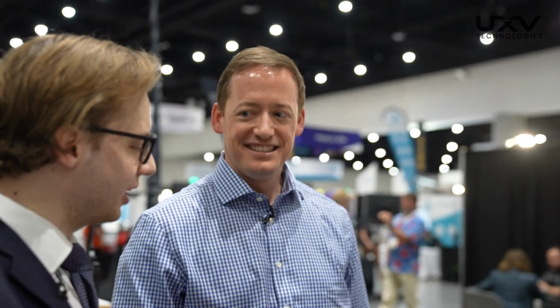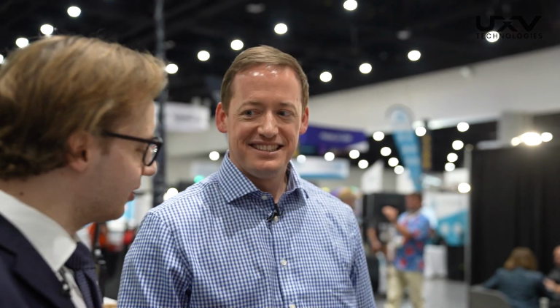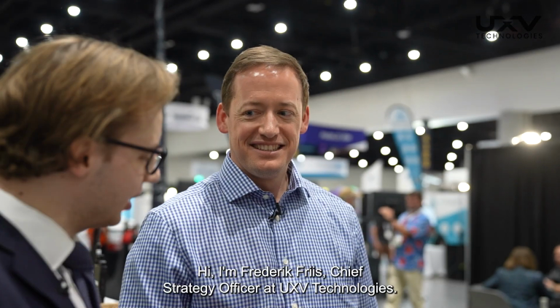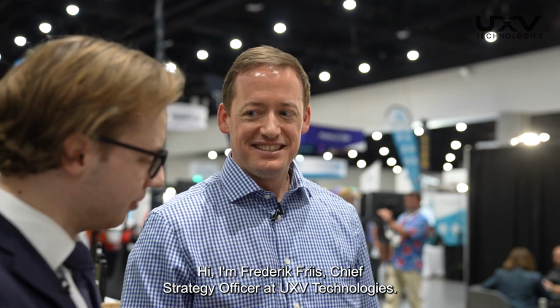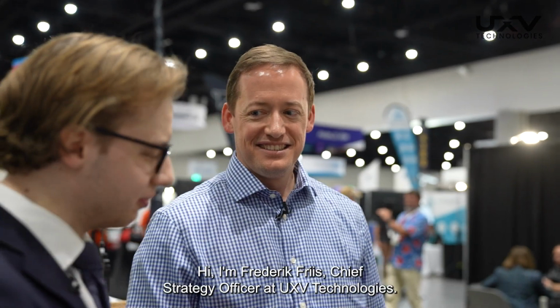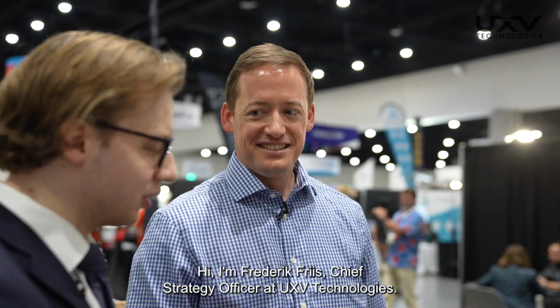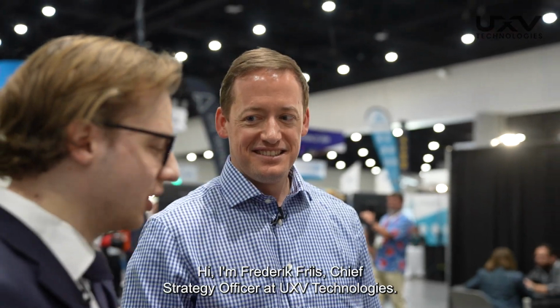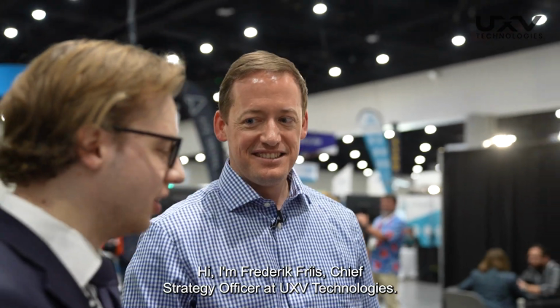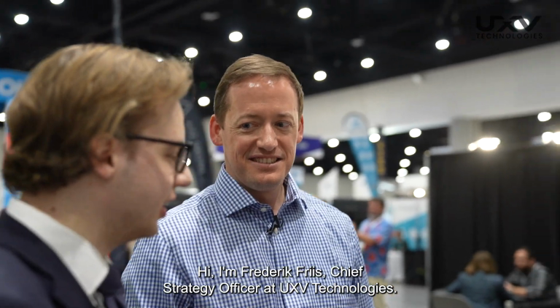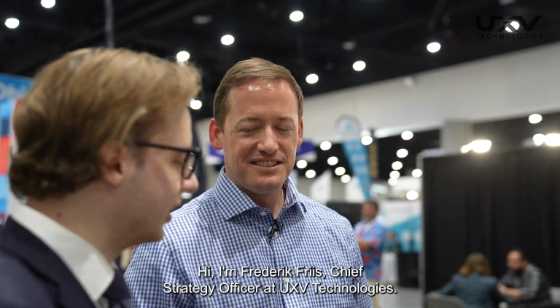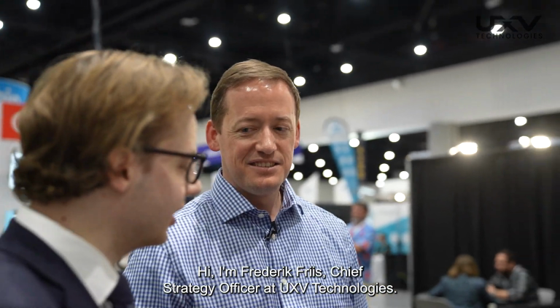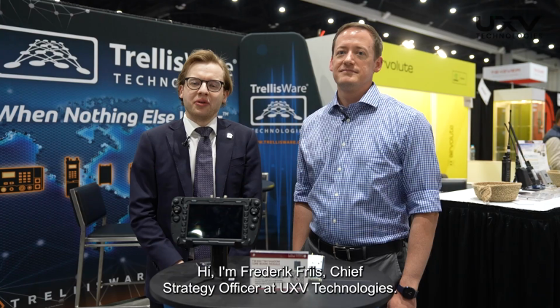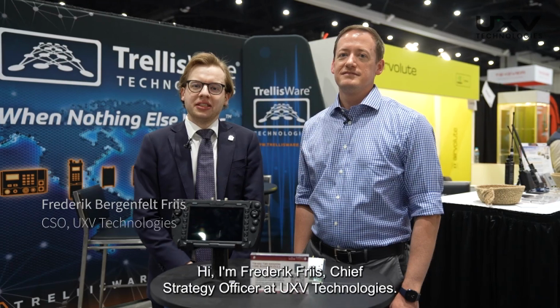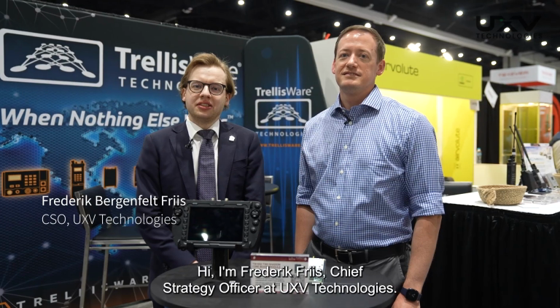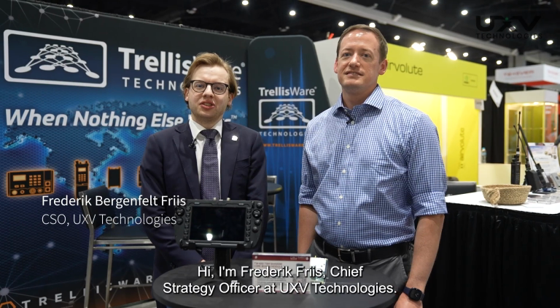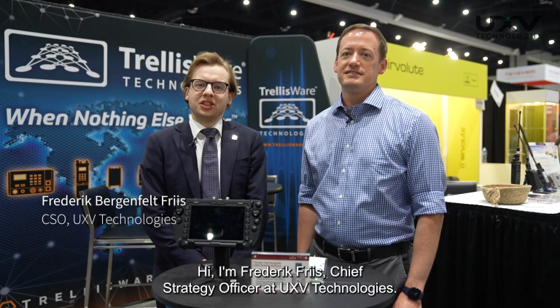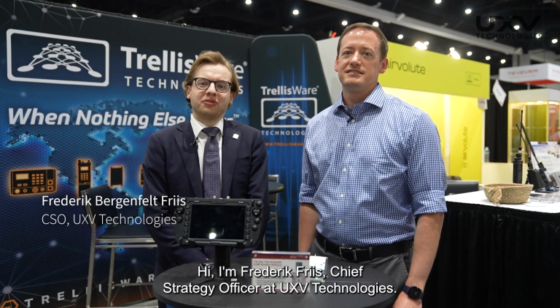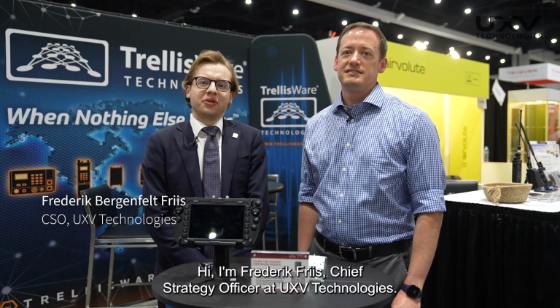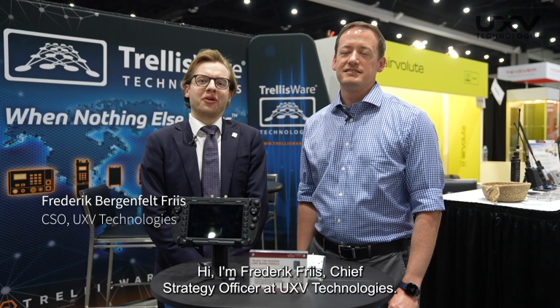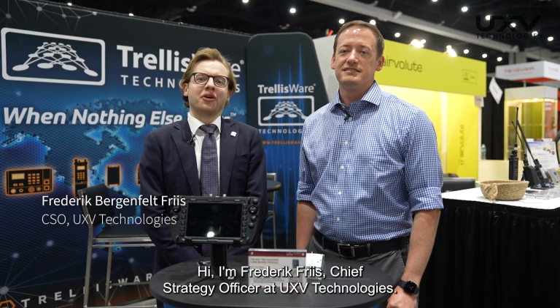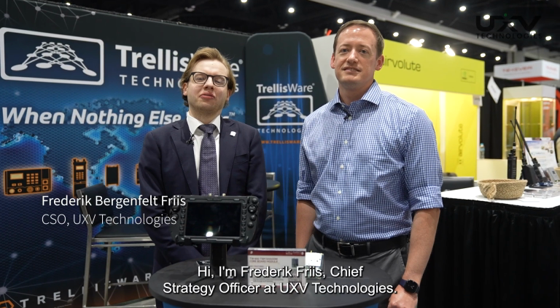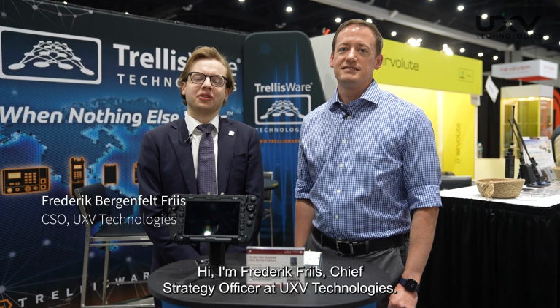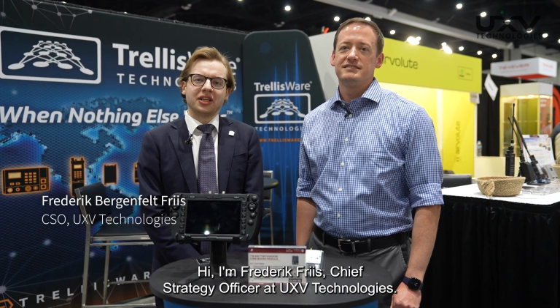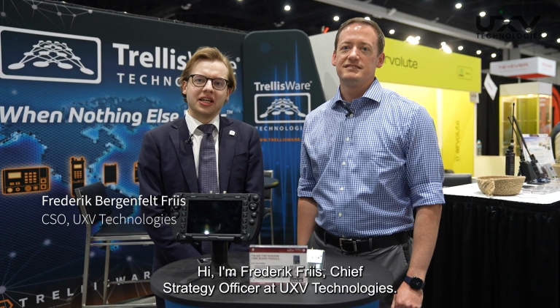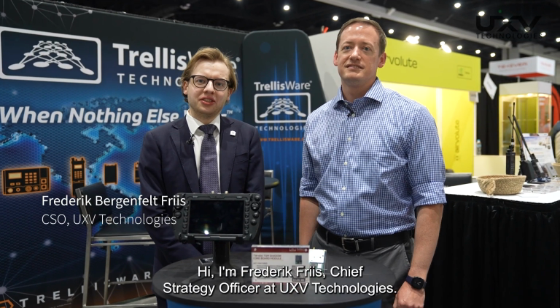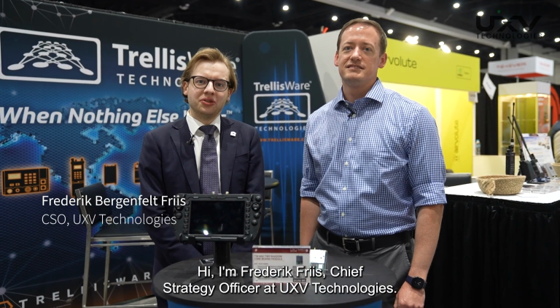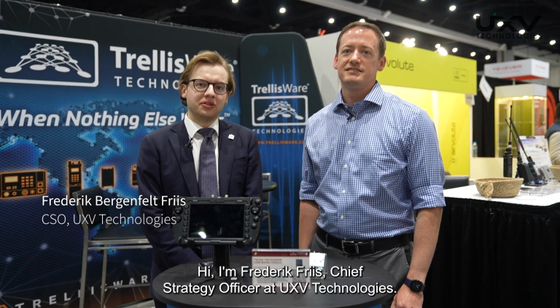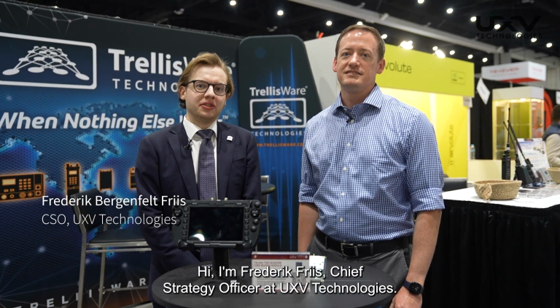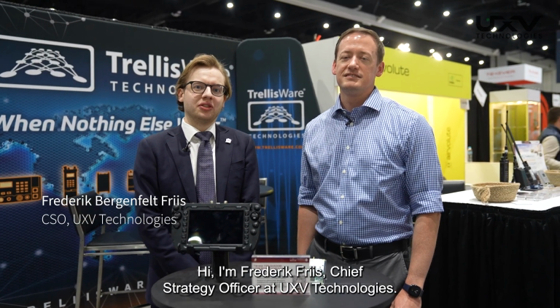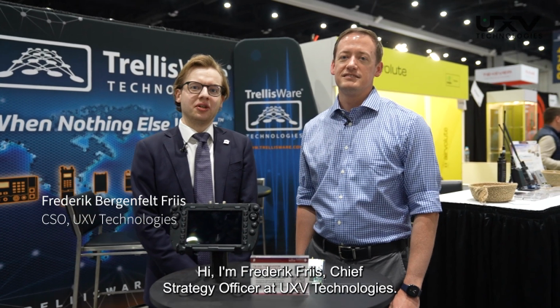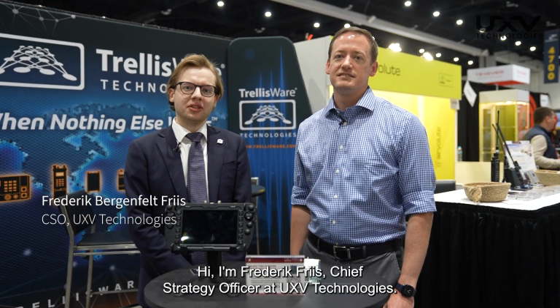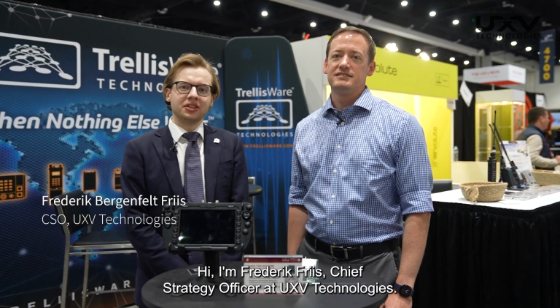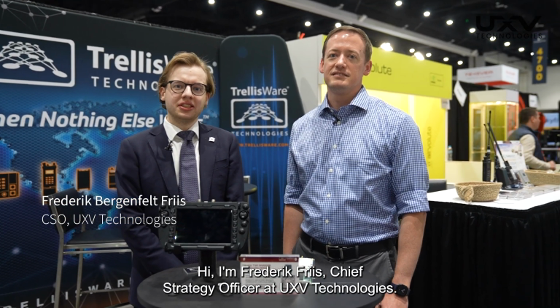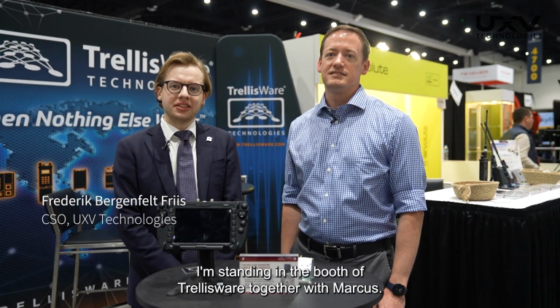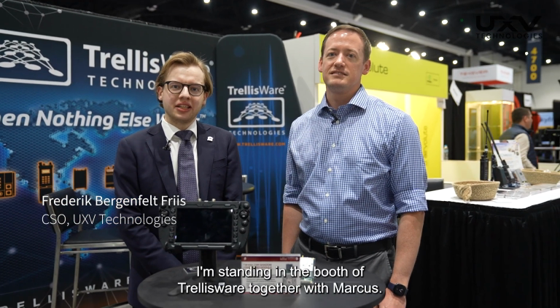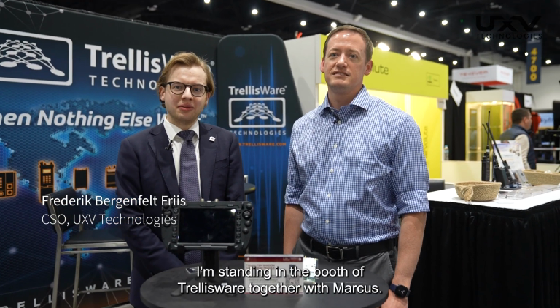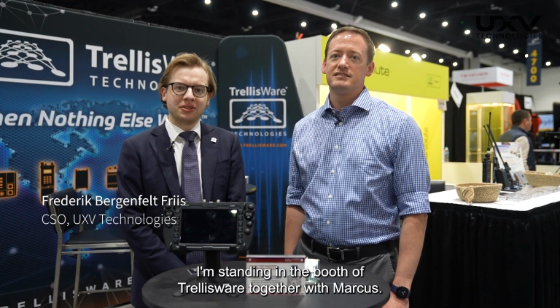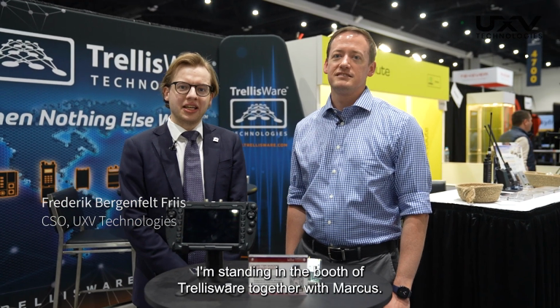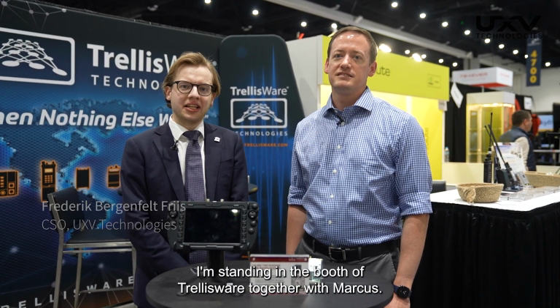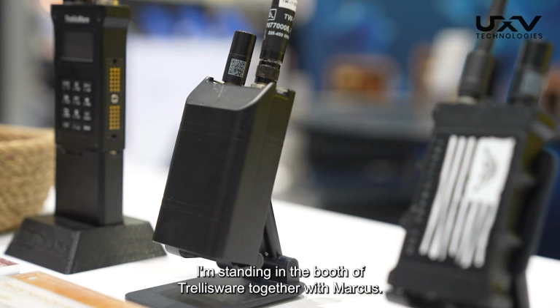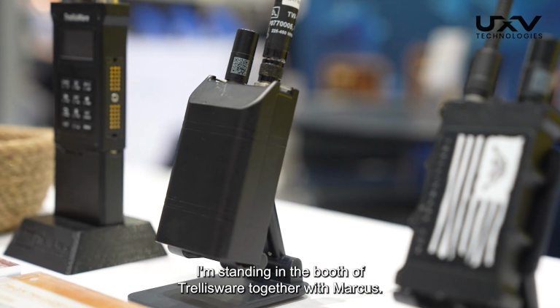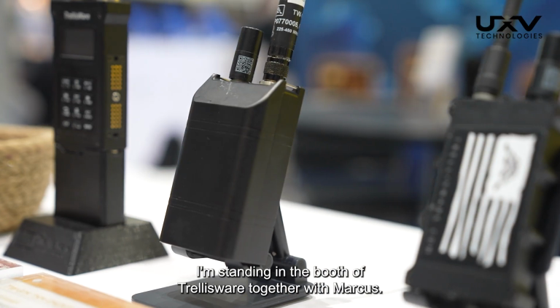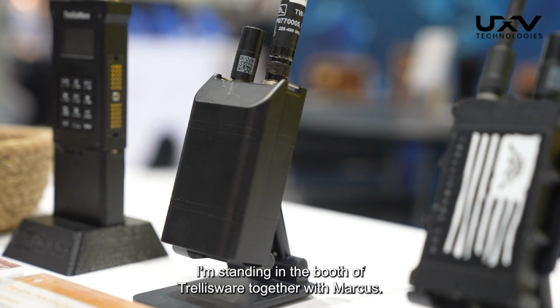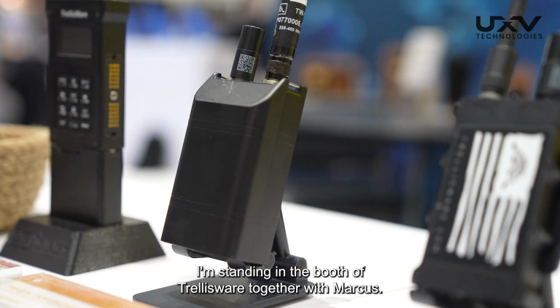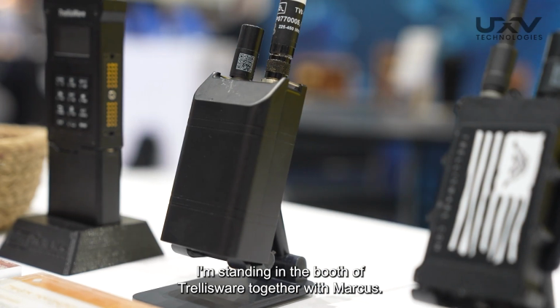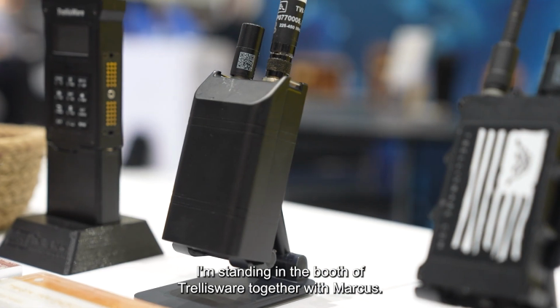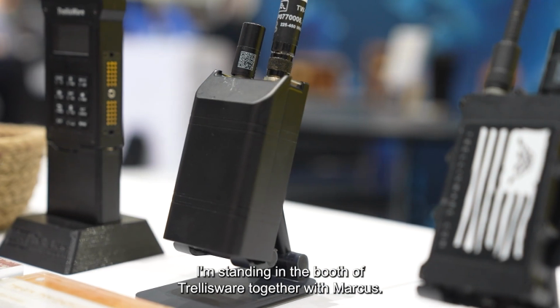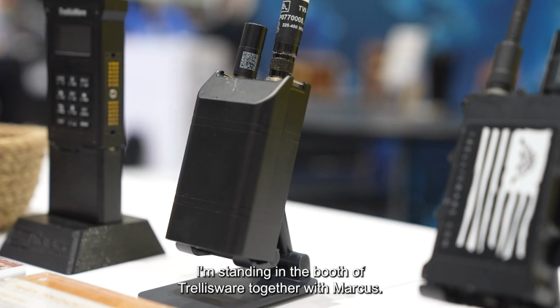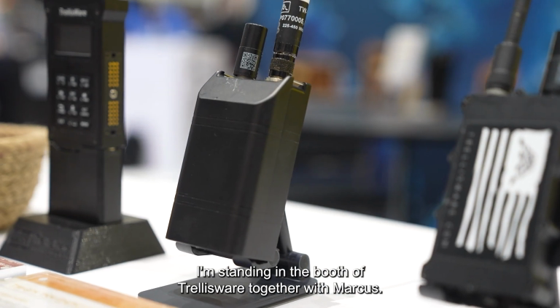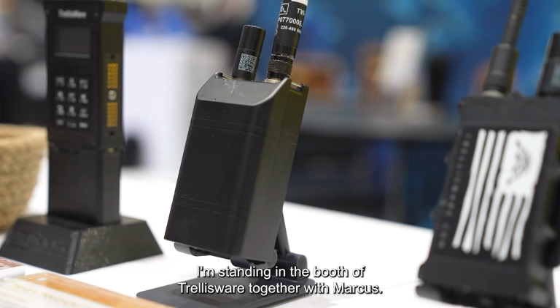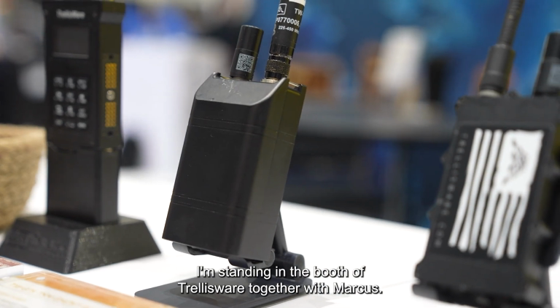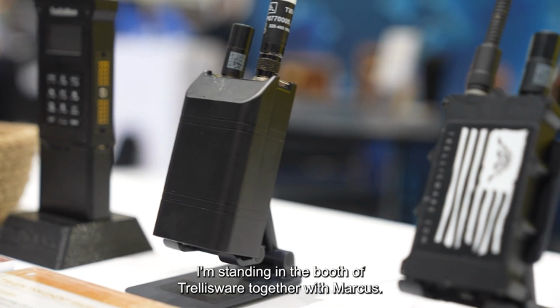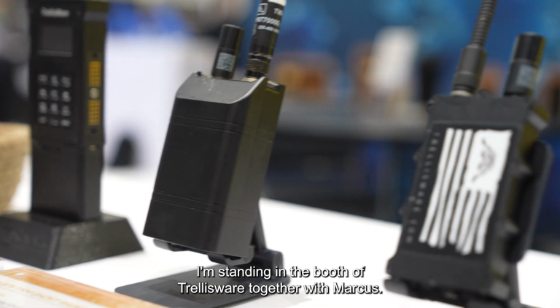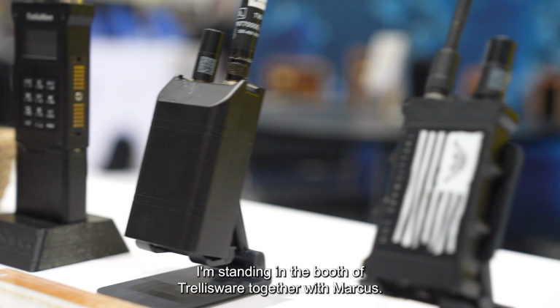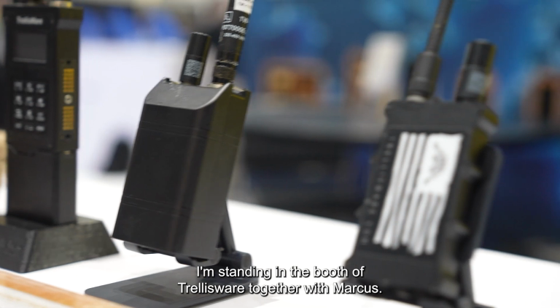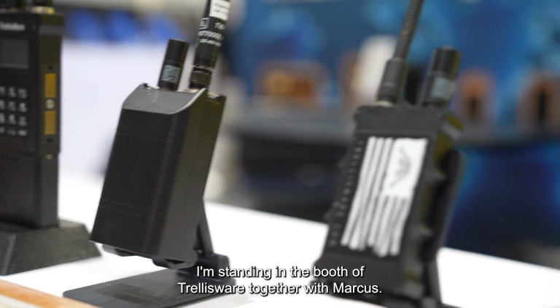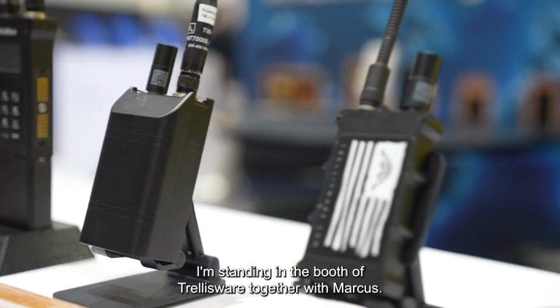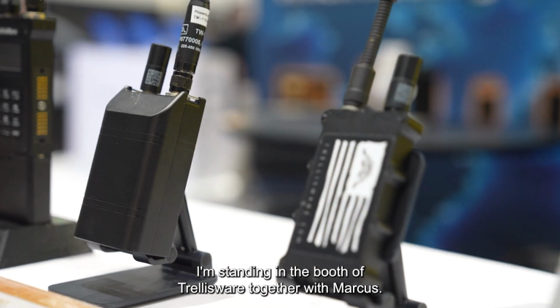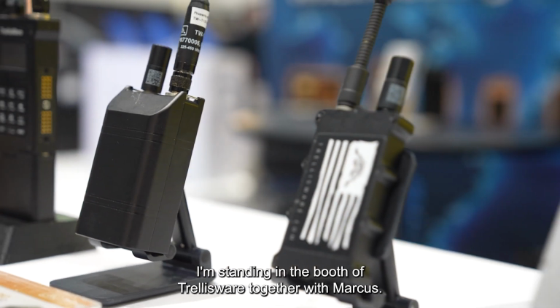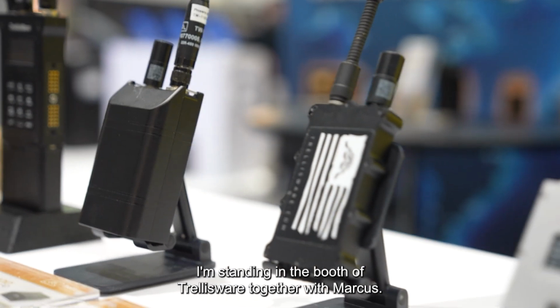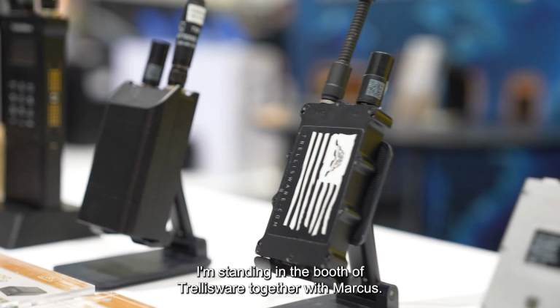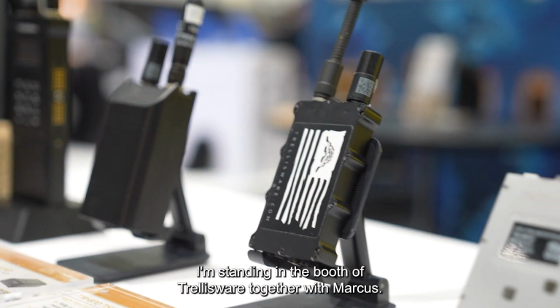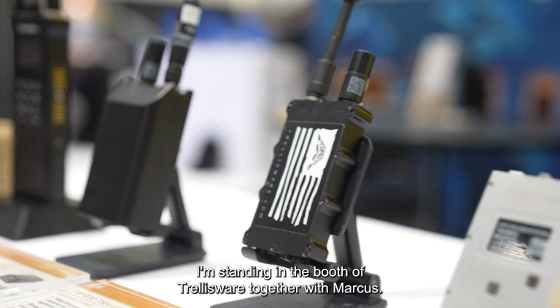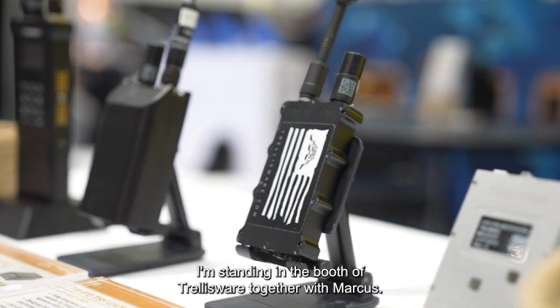Hi, I'm Frederik Fries, Chief Strategy Officer at USV Genologies. I'm standing in the booth of Trellisware together with Markus.